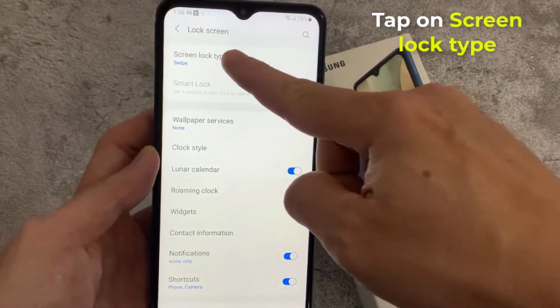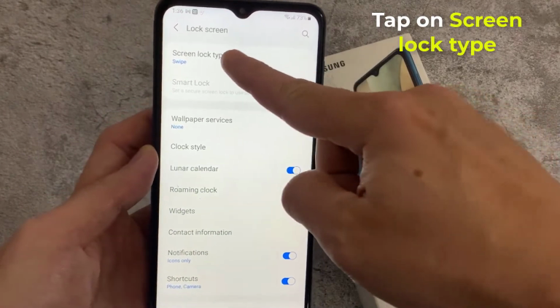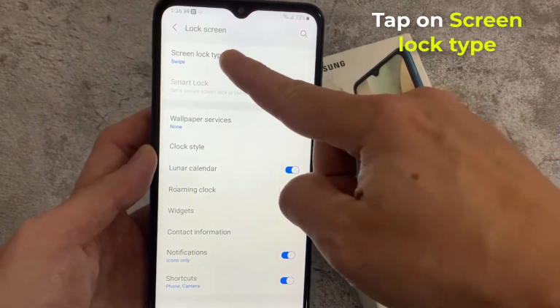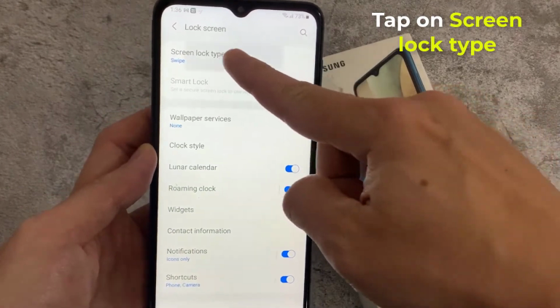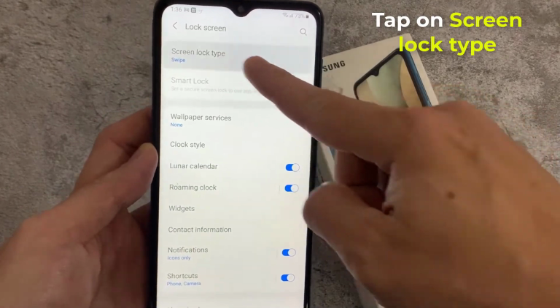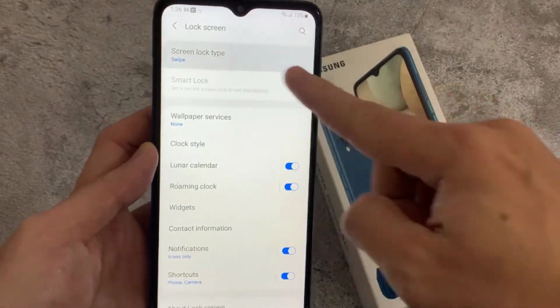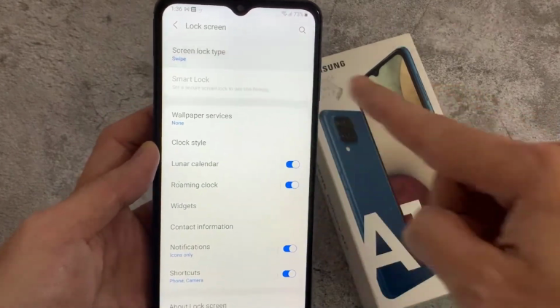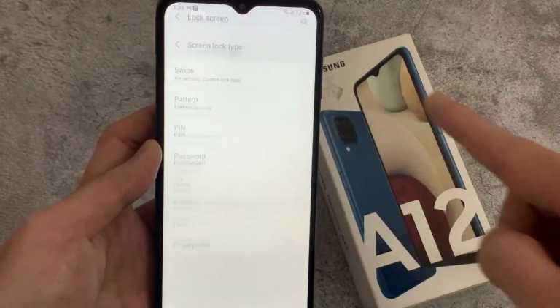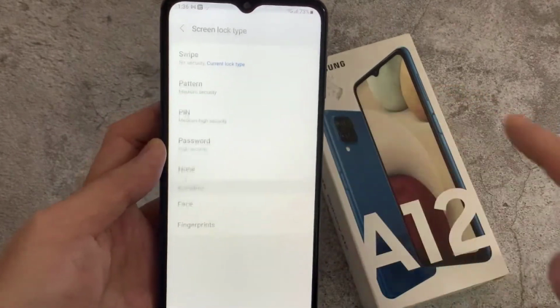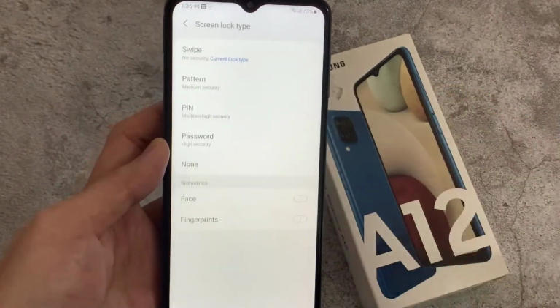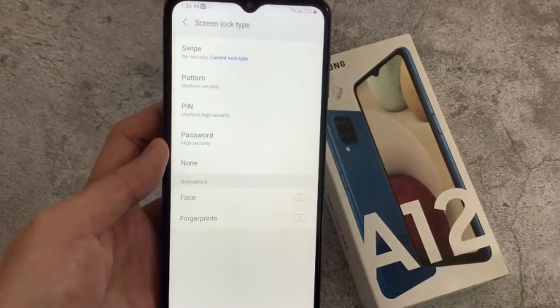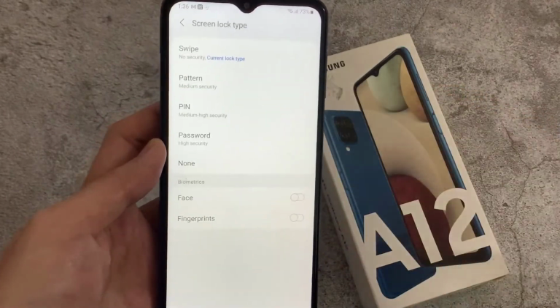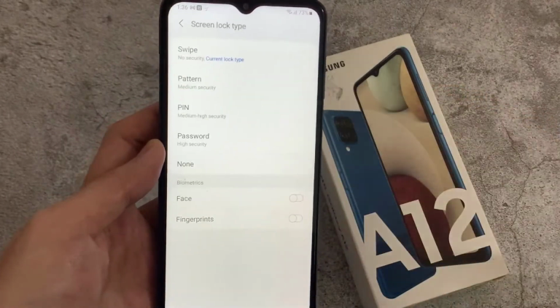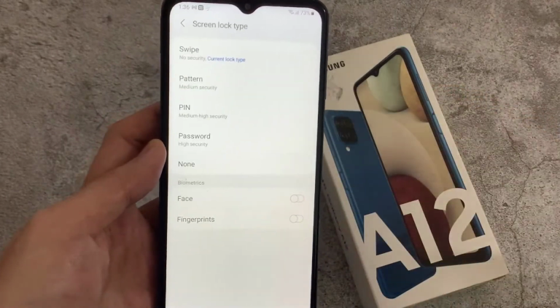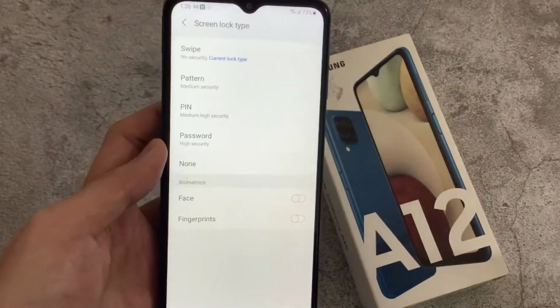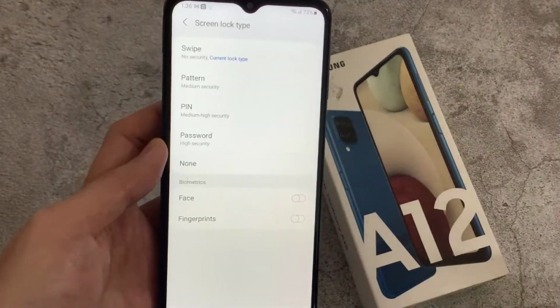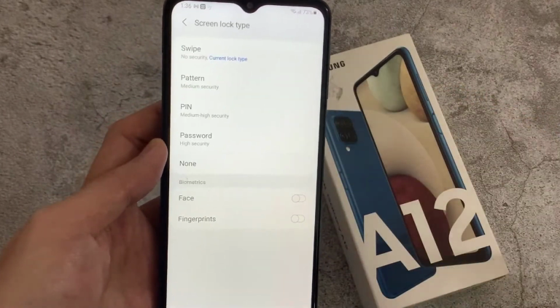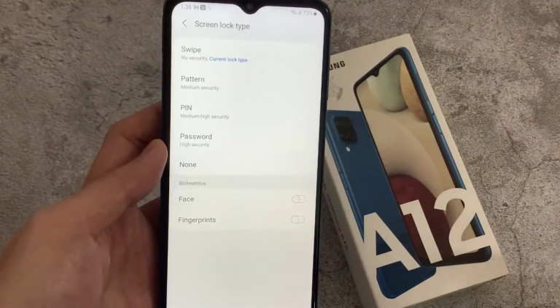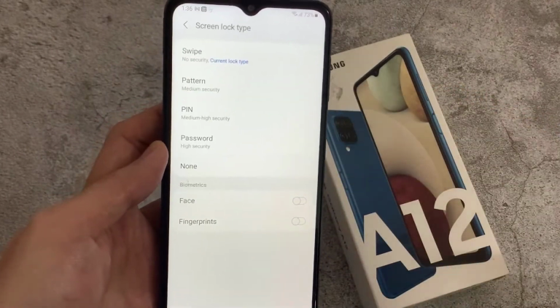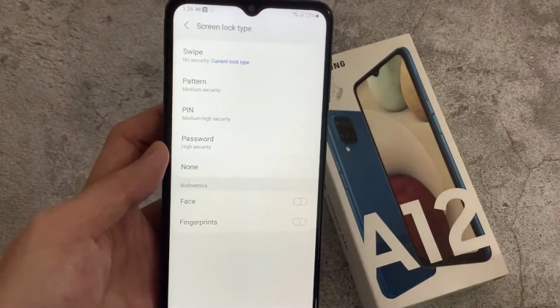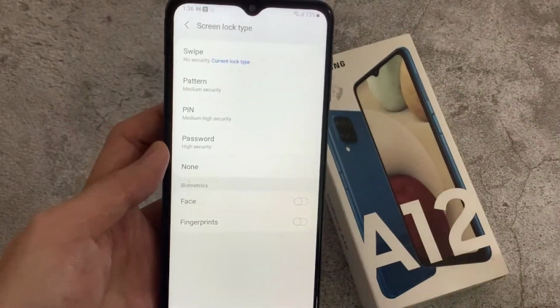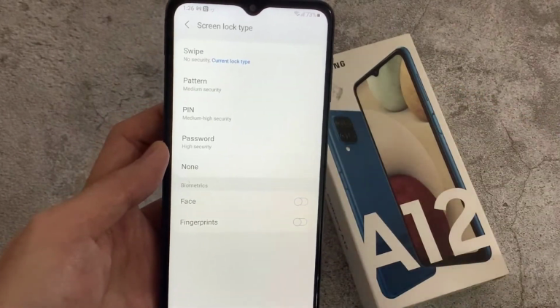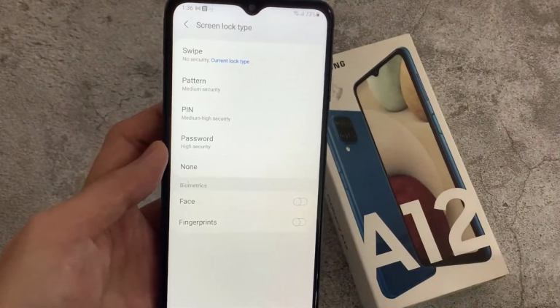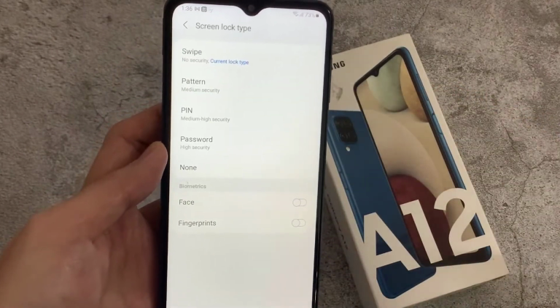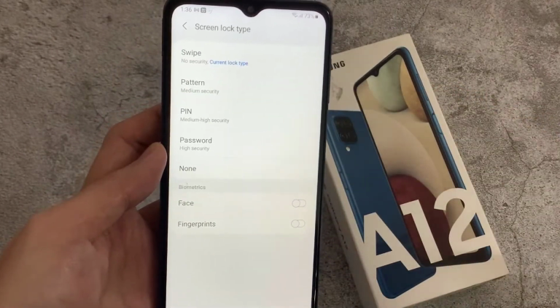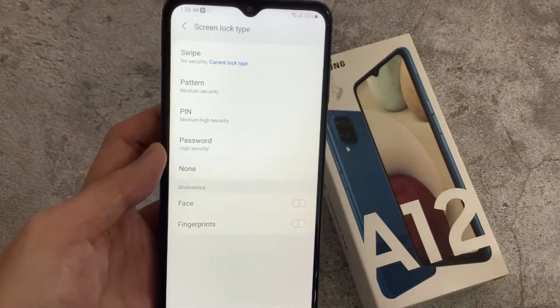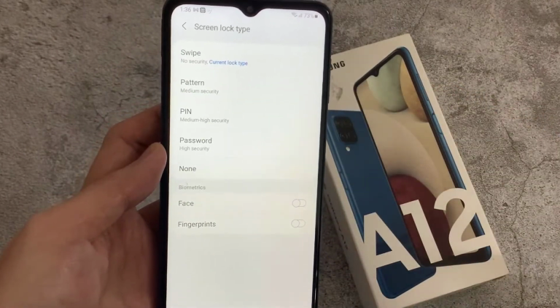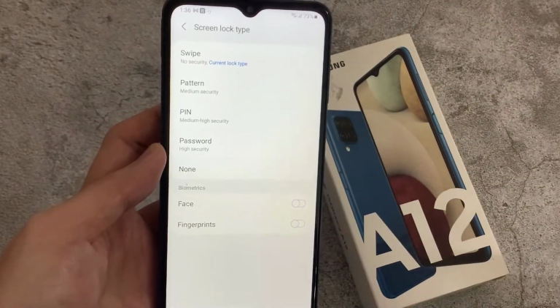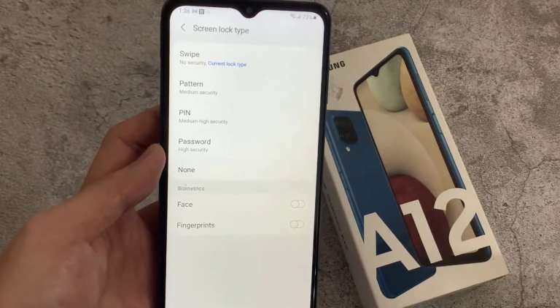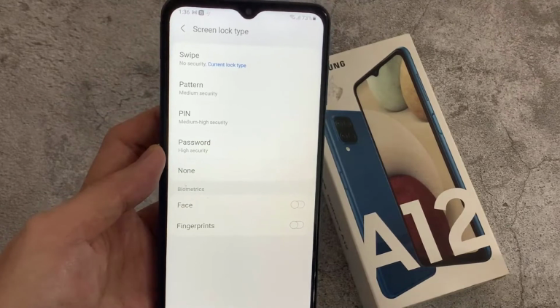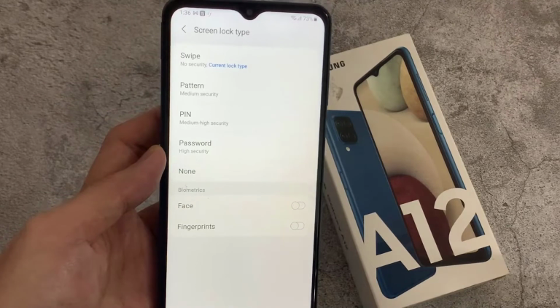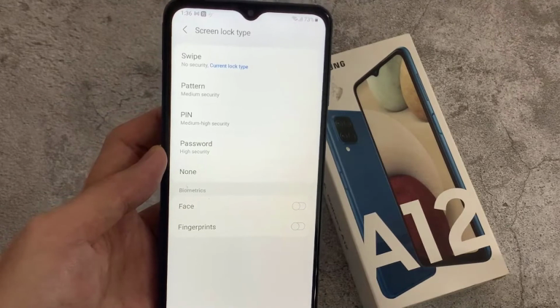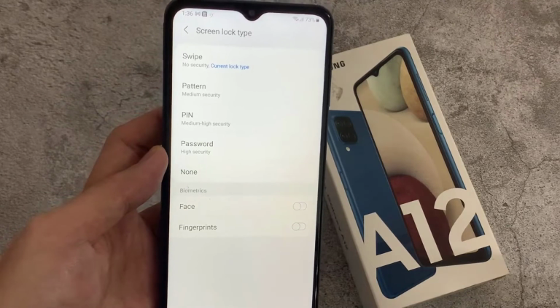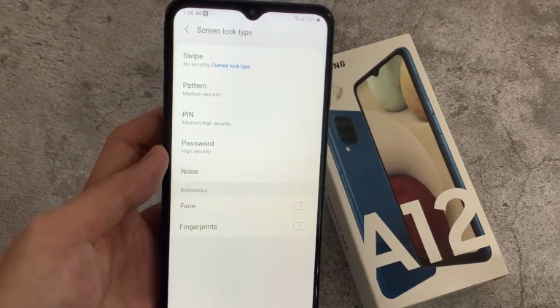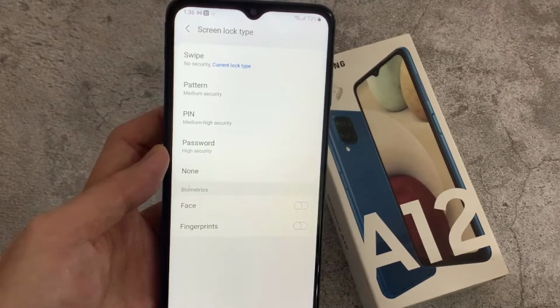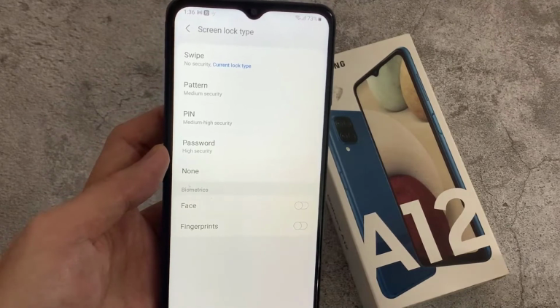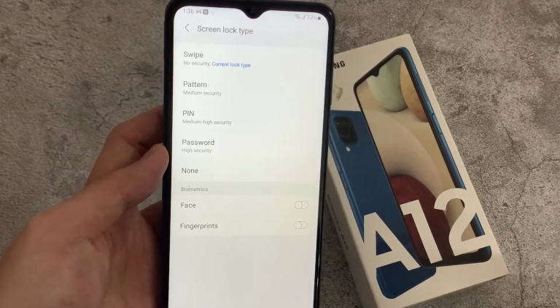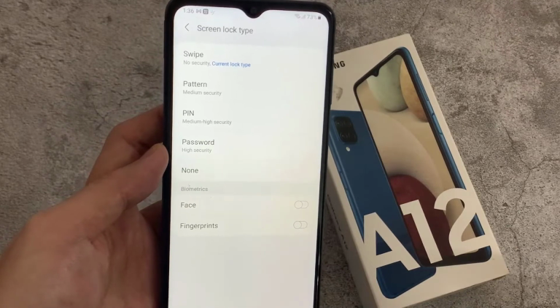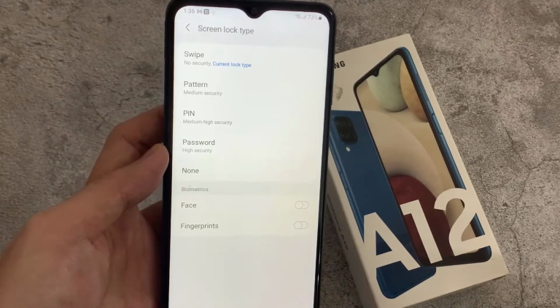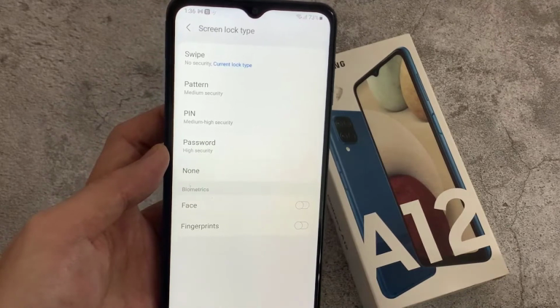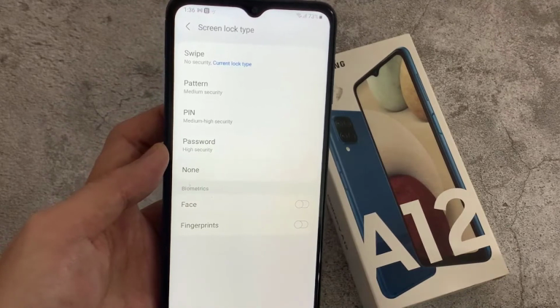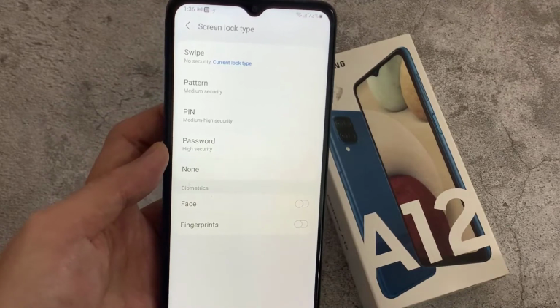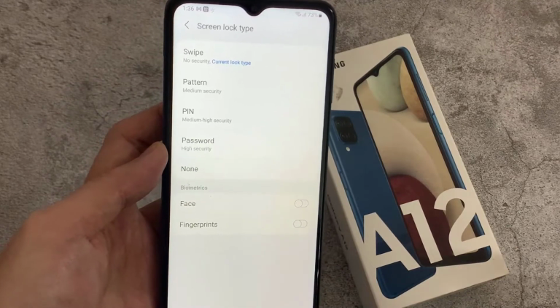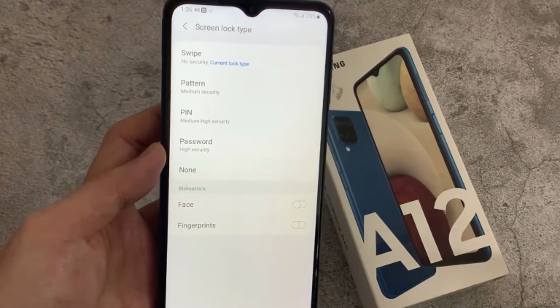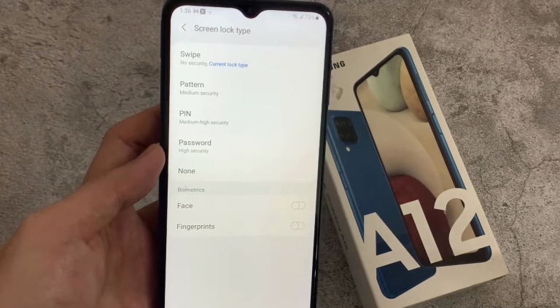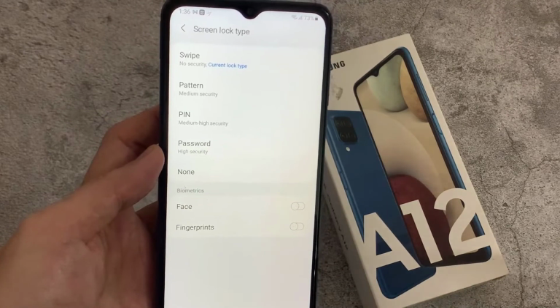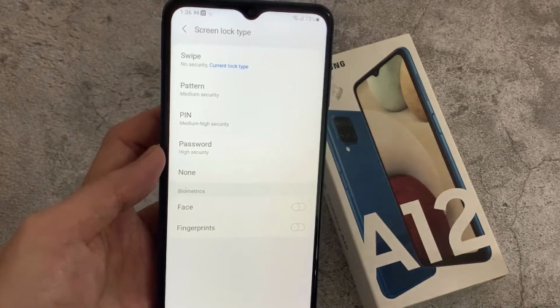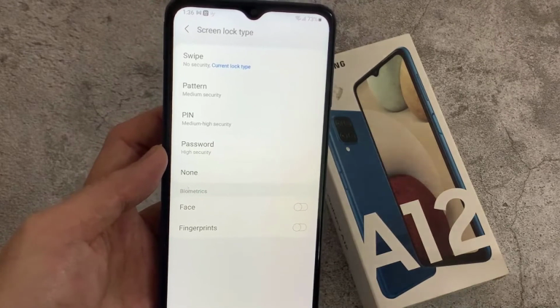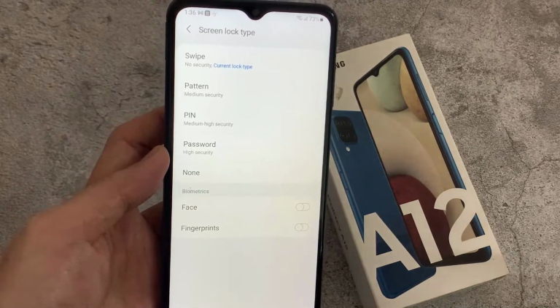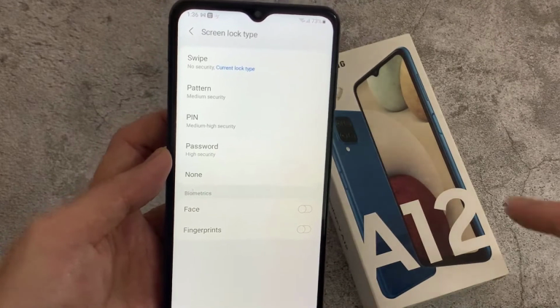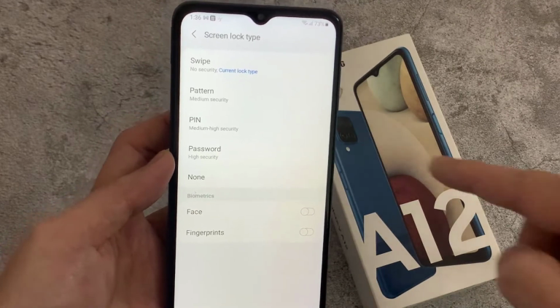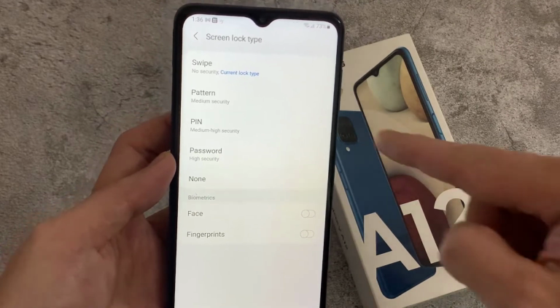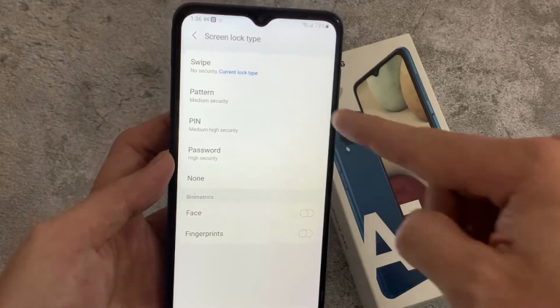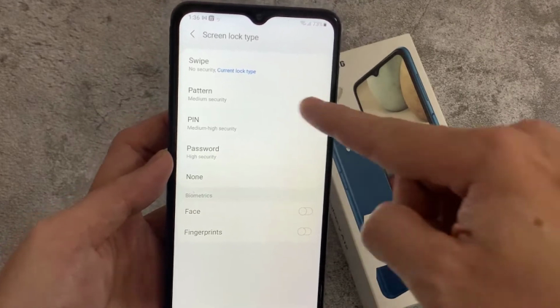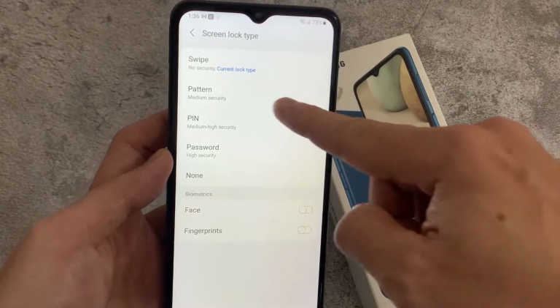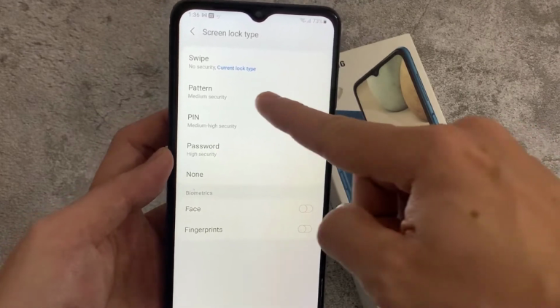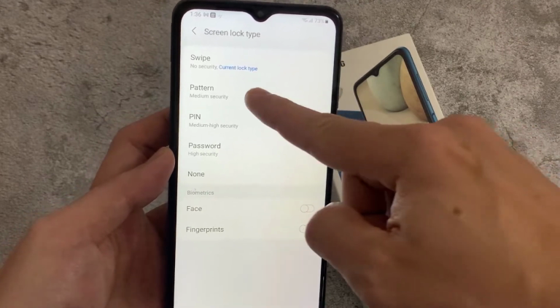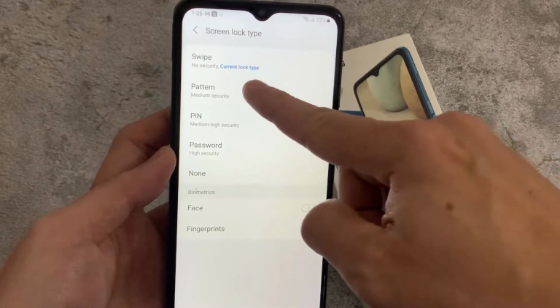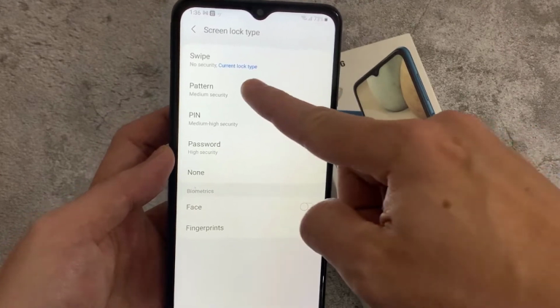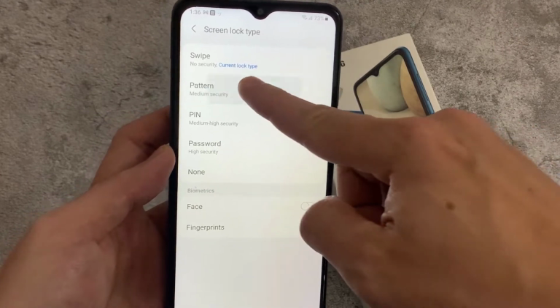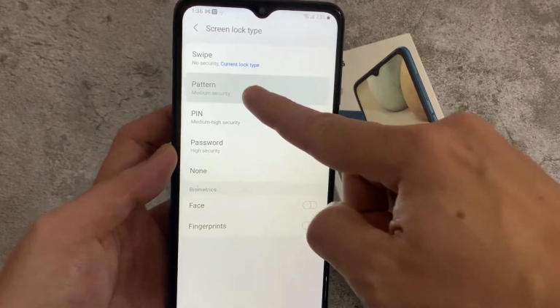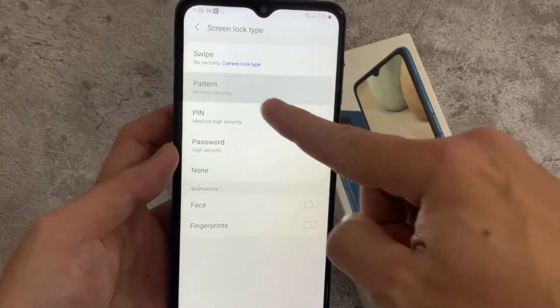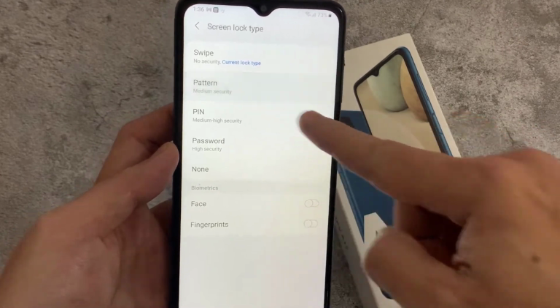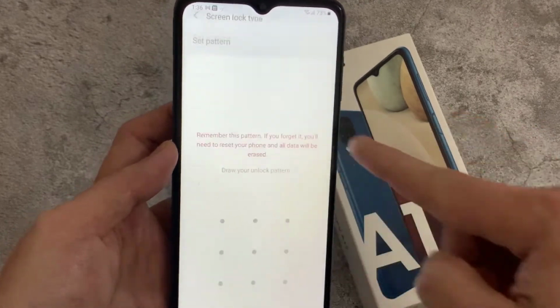If you click there, you're going to see options saying Pattern, Pin, and Password. You can choose any of them.